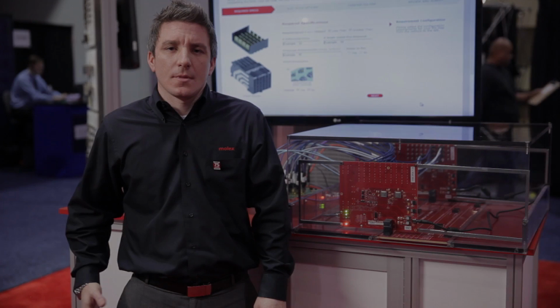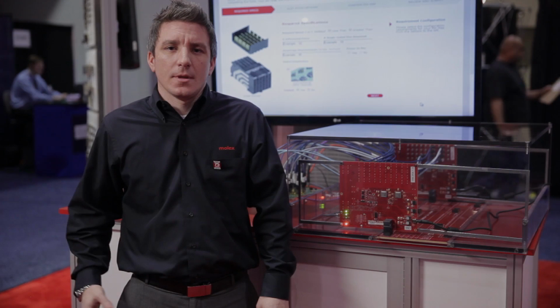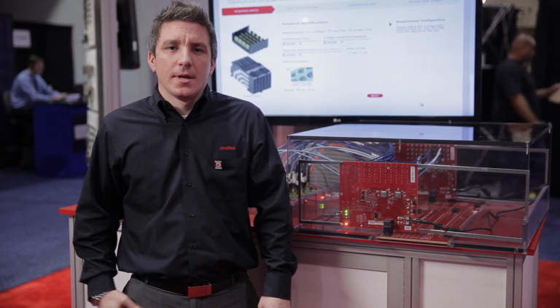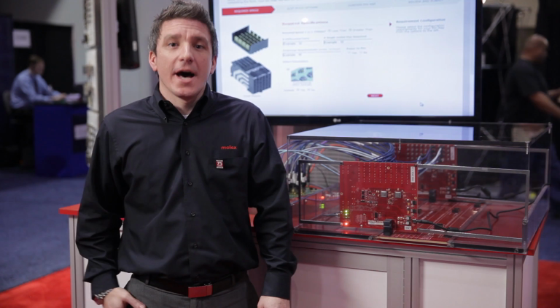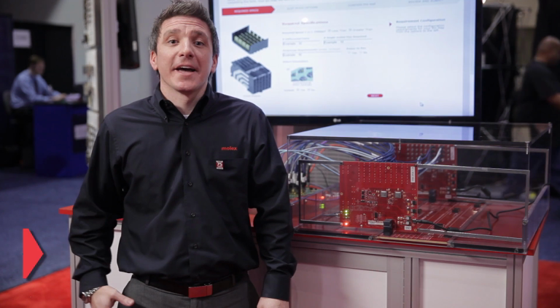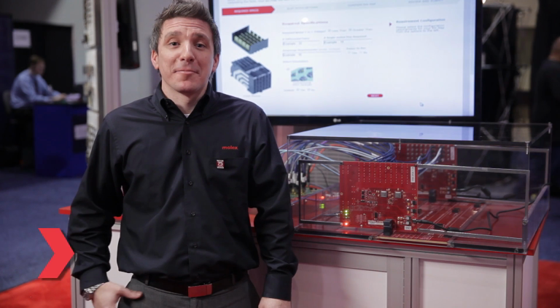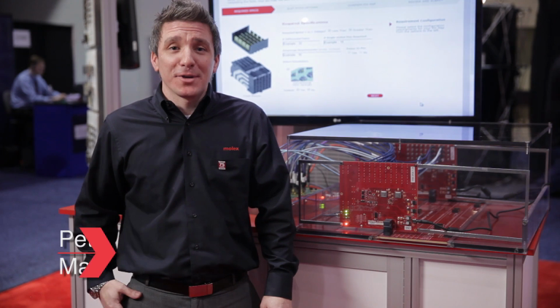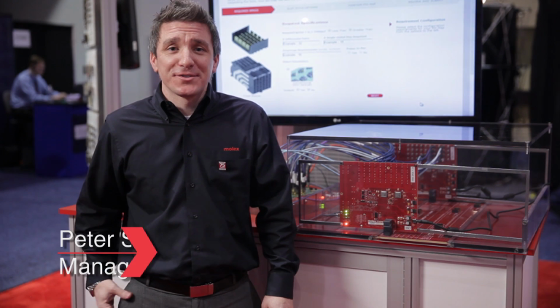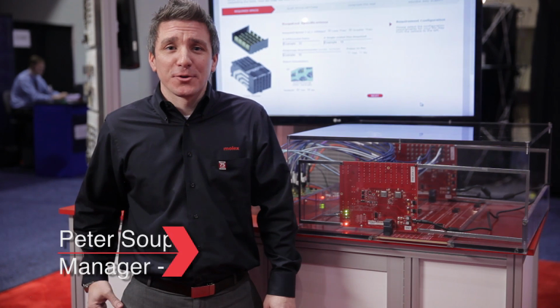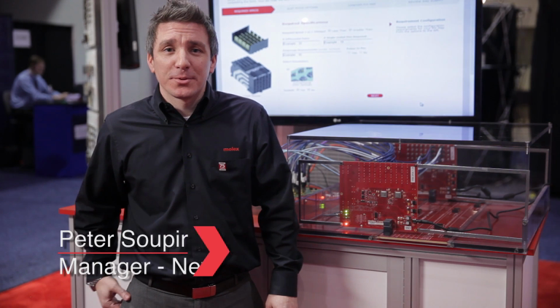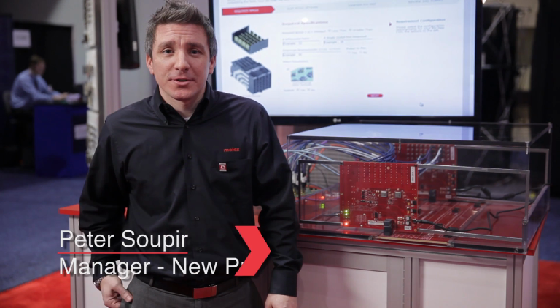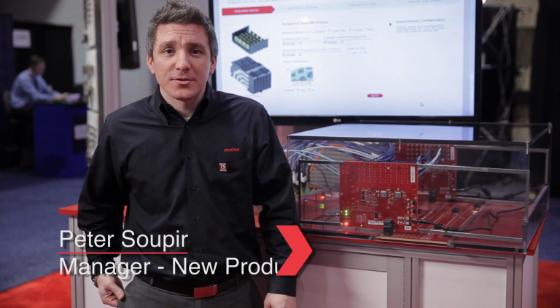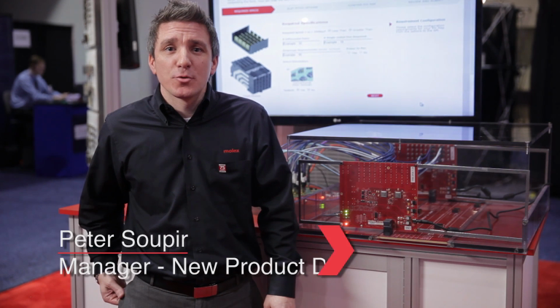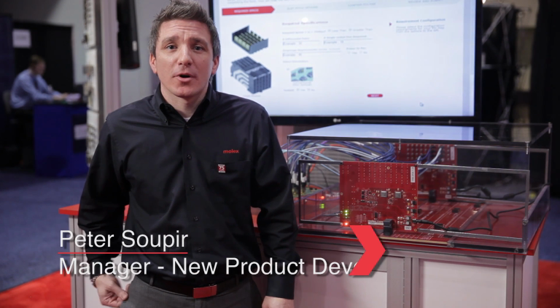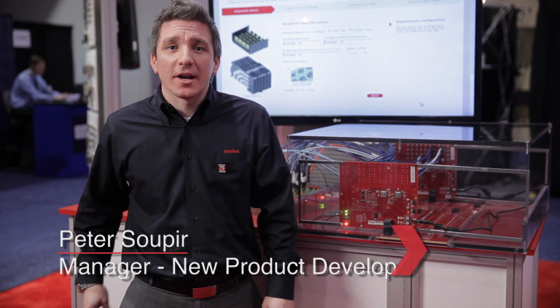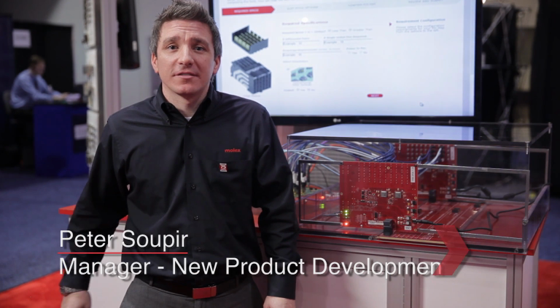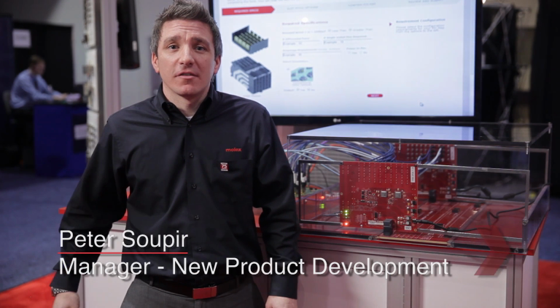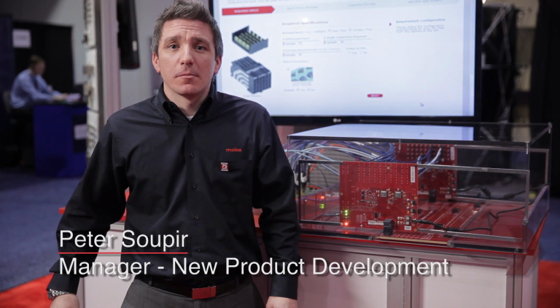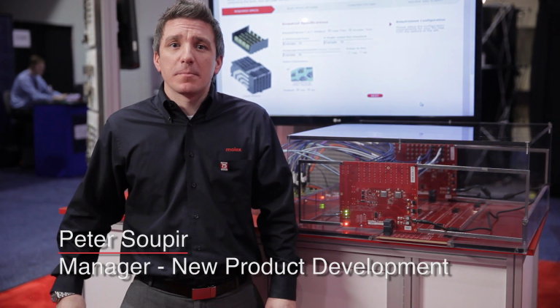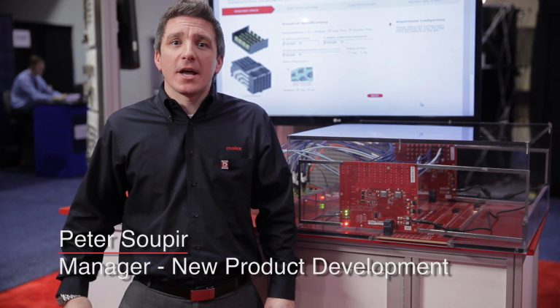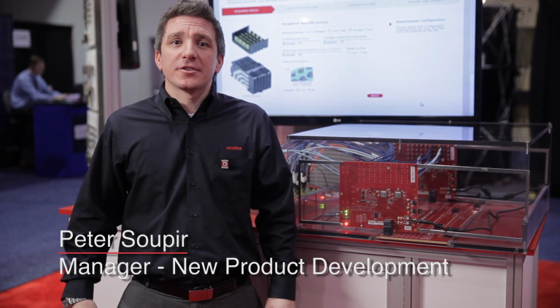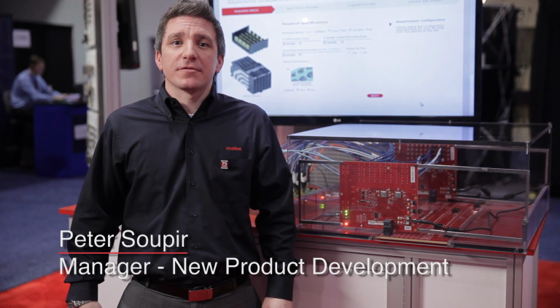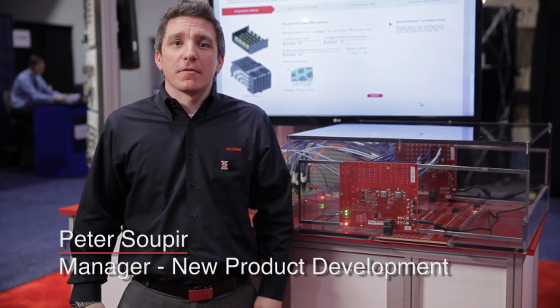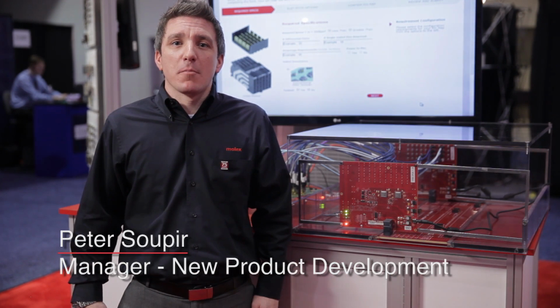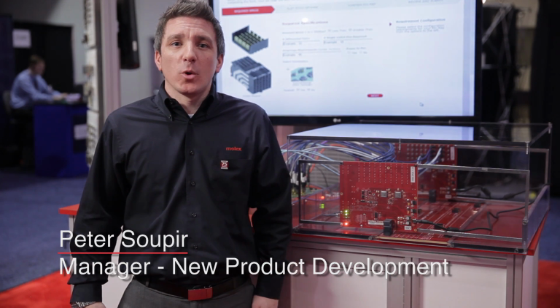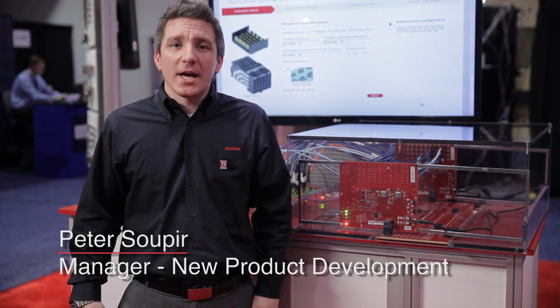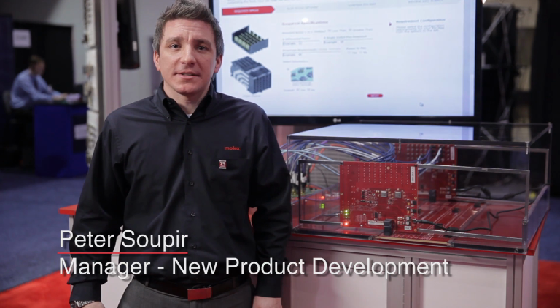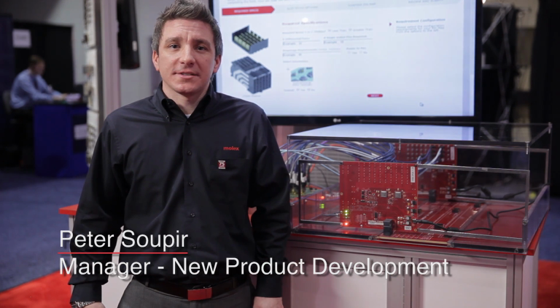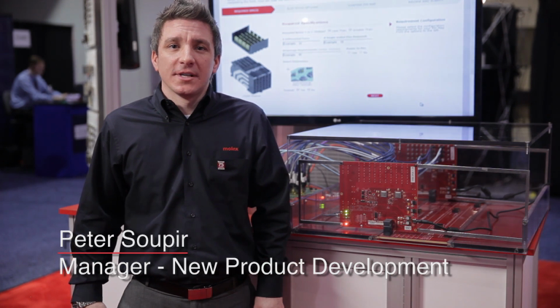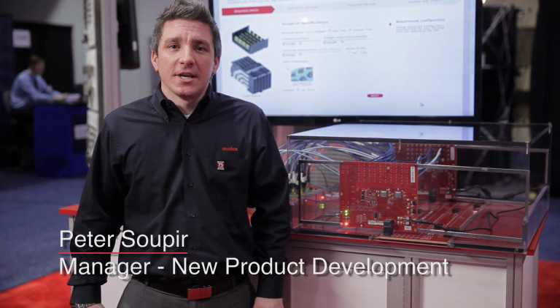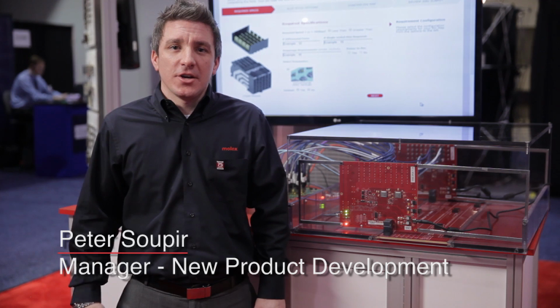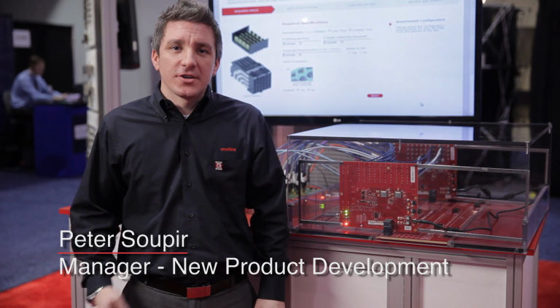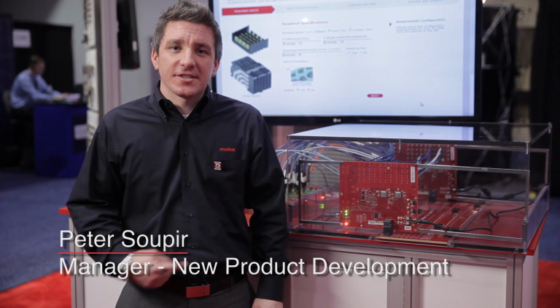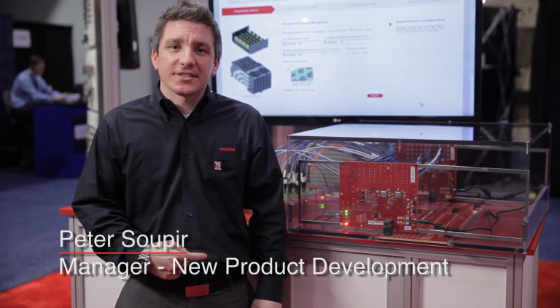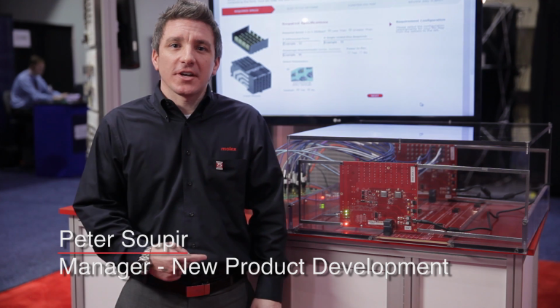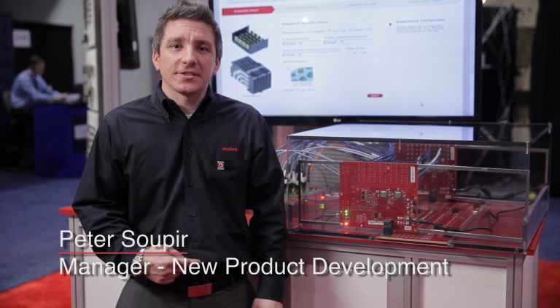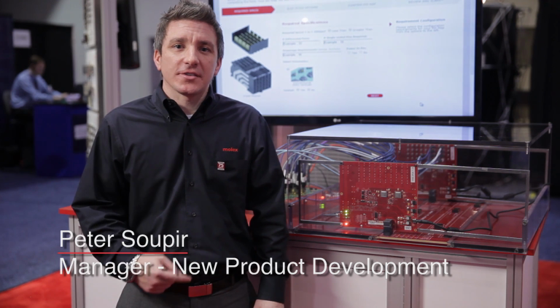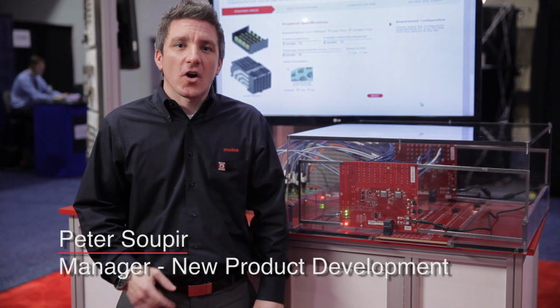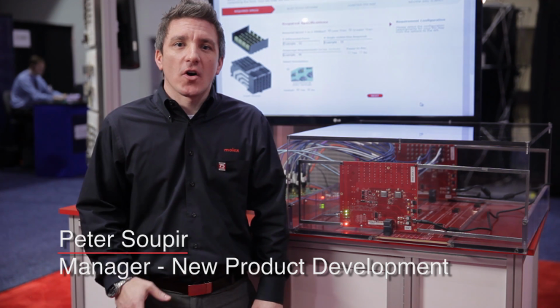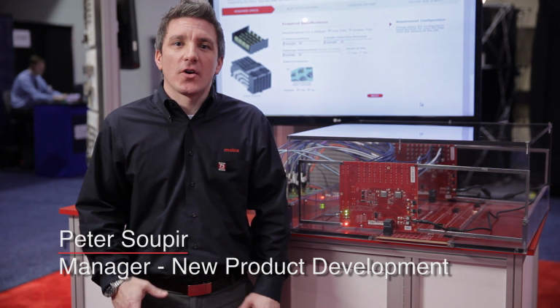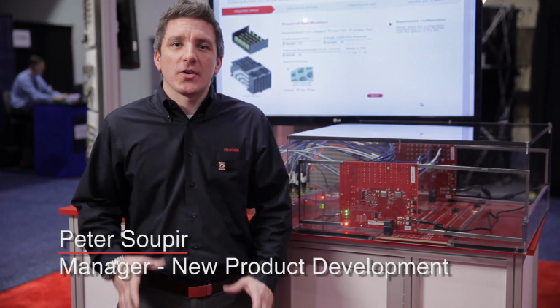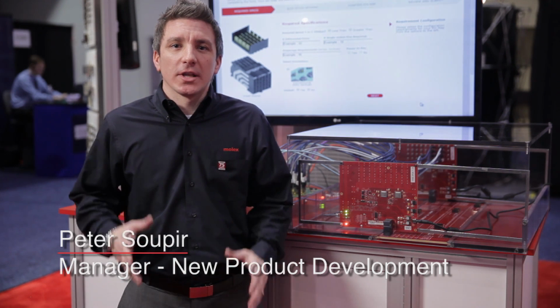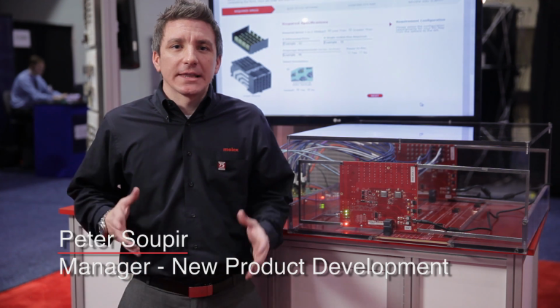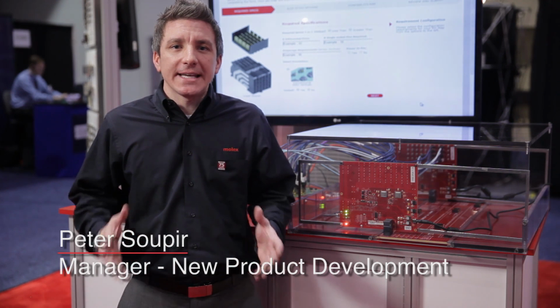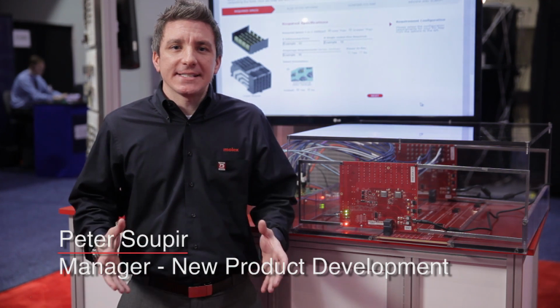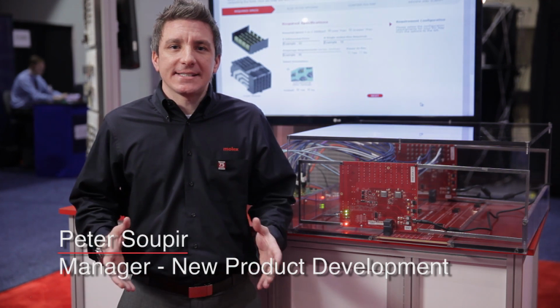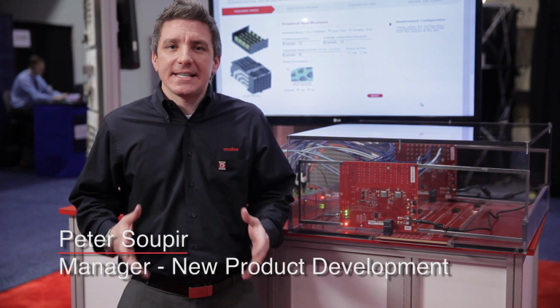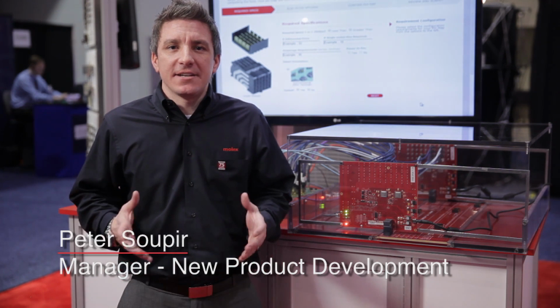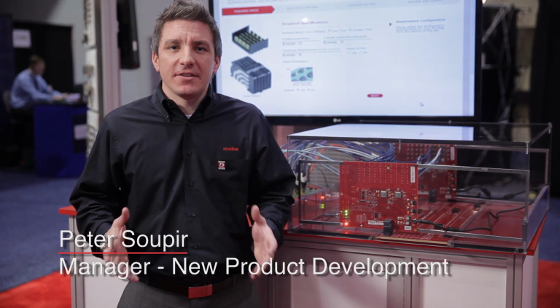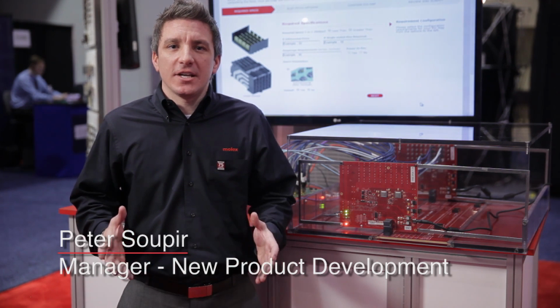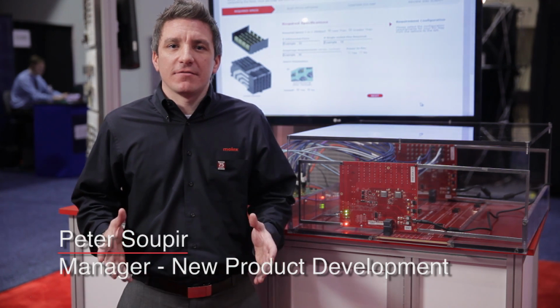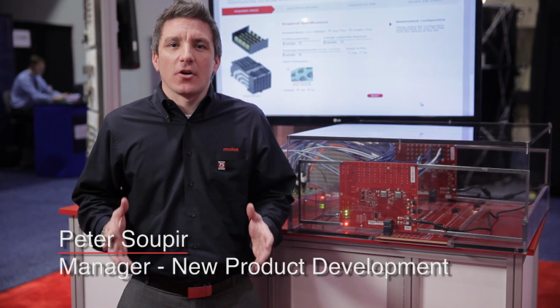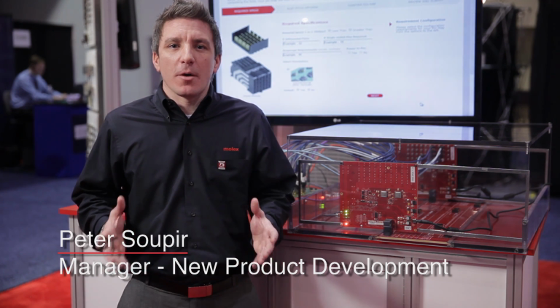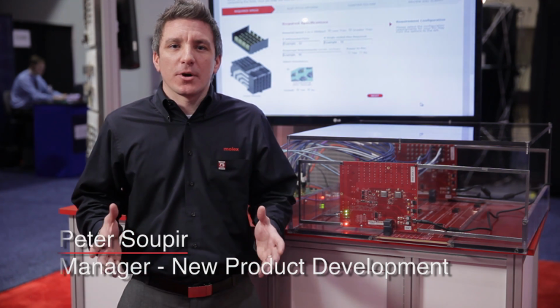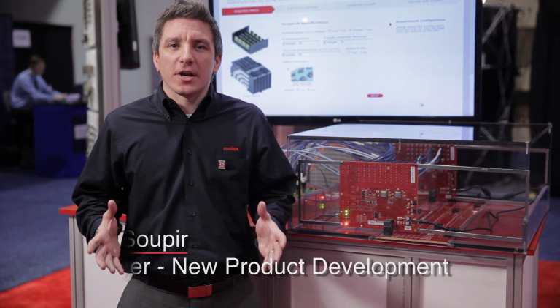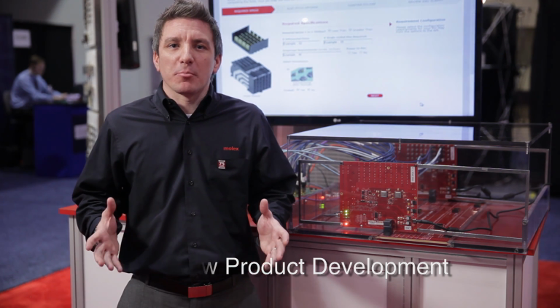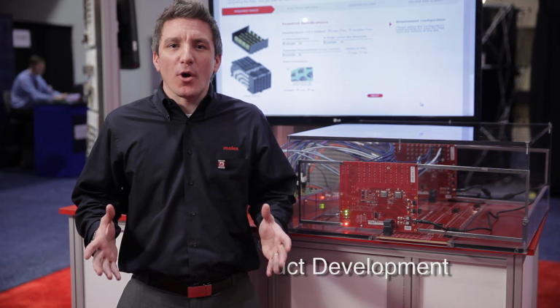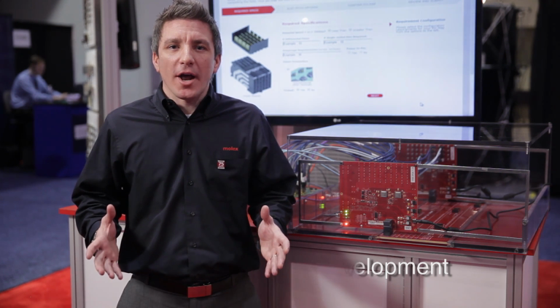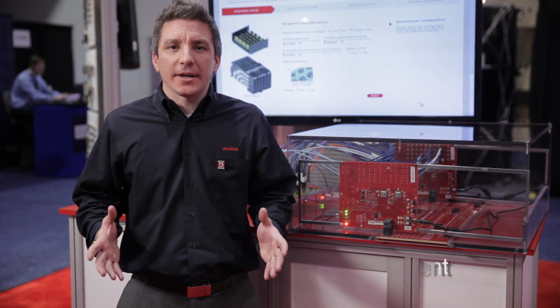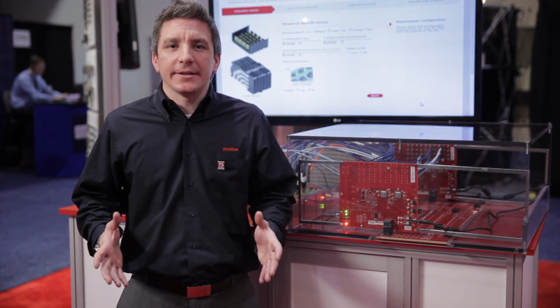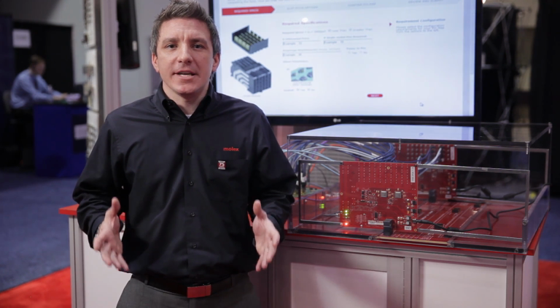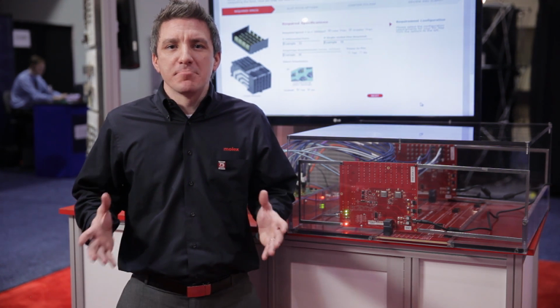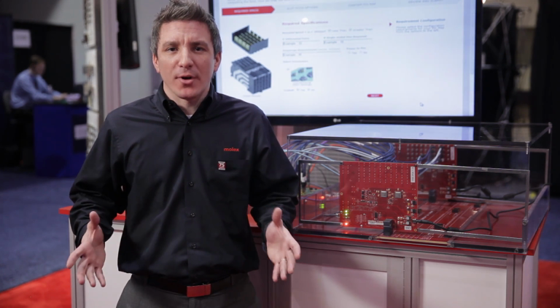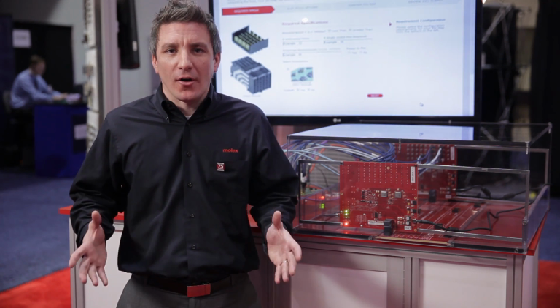Hi, I'm Pete Soap here, New Product Development Manager for Molex, here to discuss our latest innovative groundbreaking product, Impel.